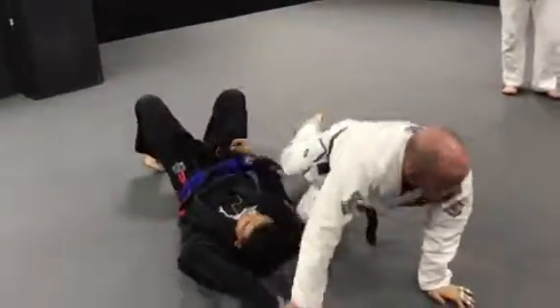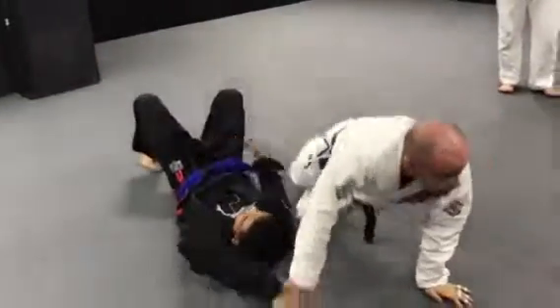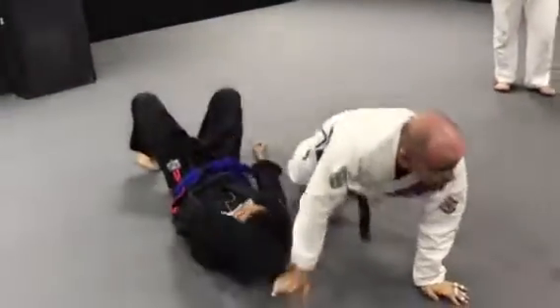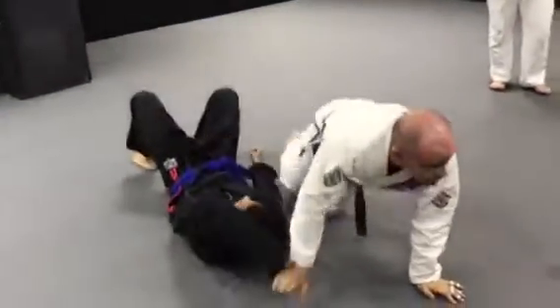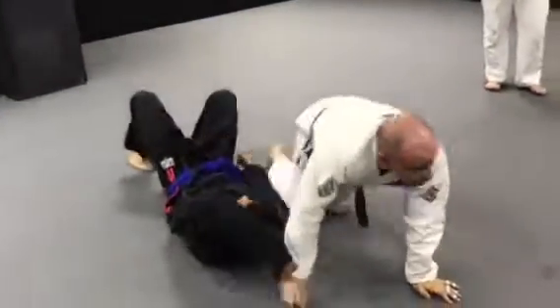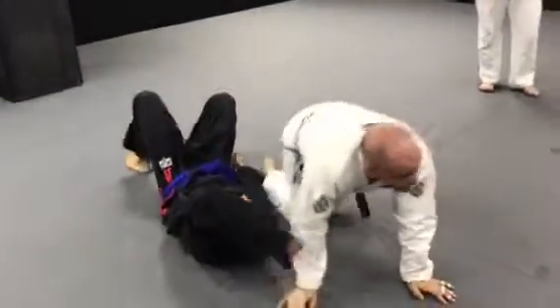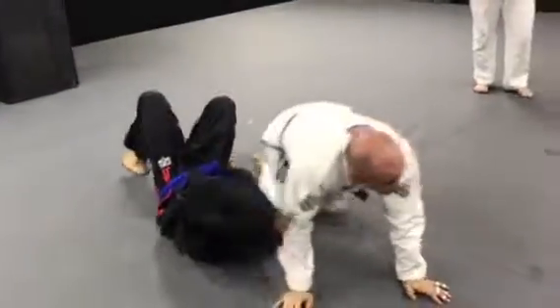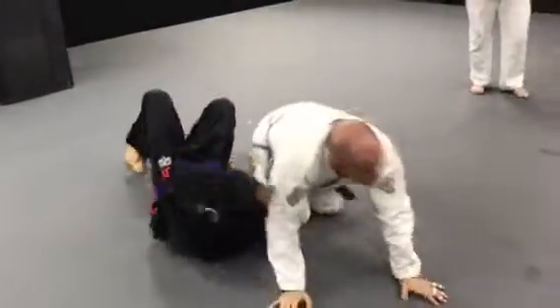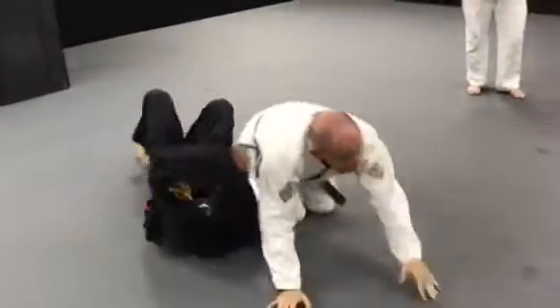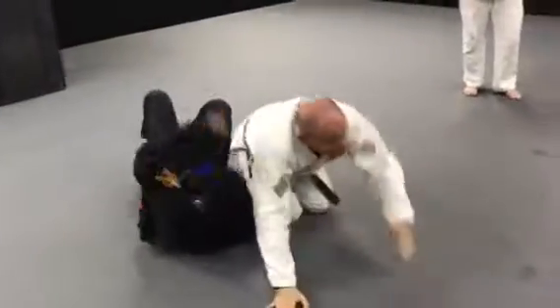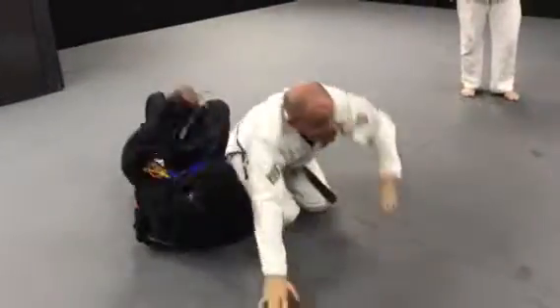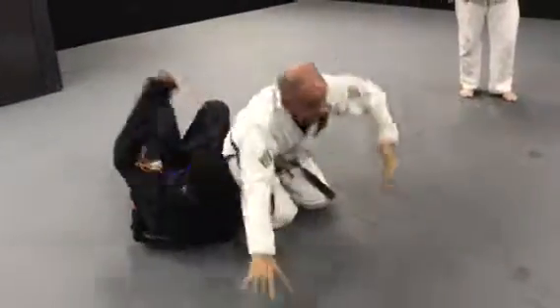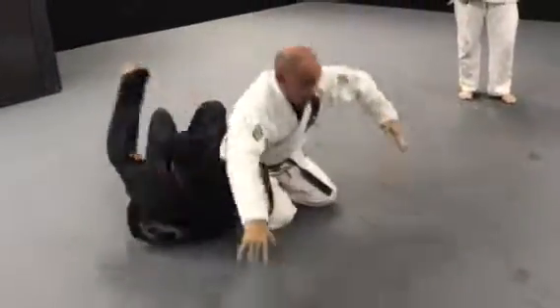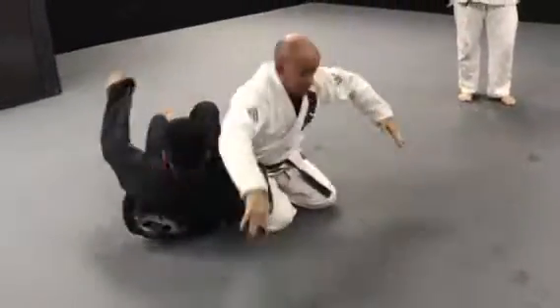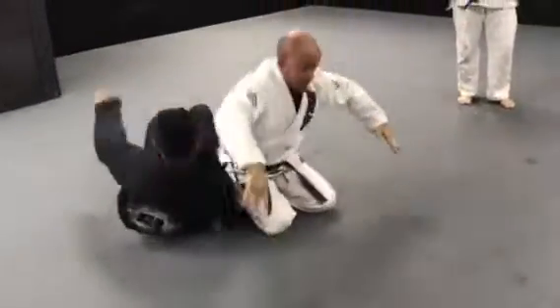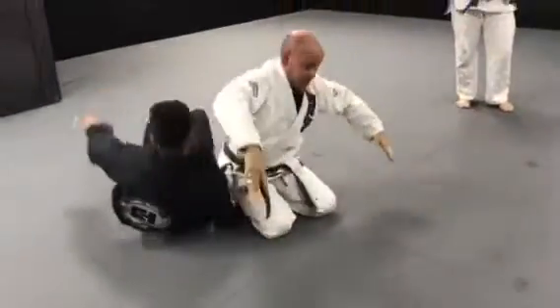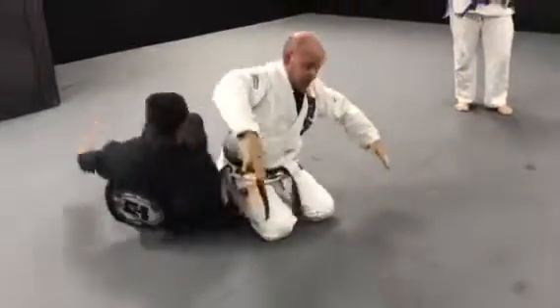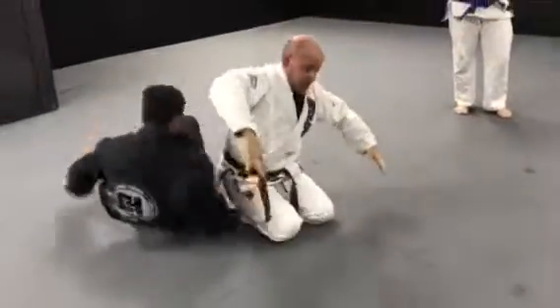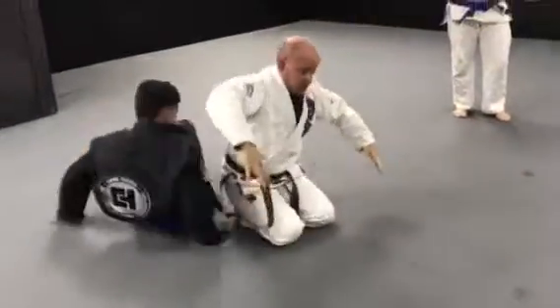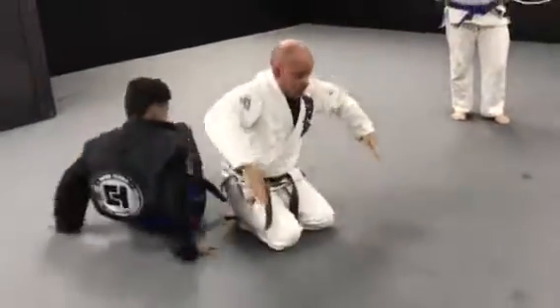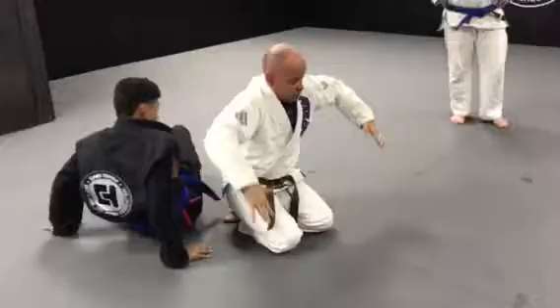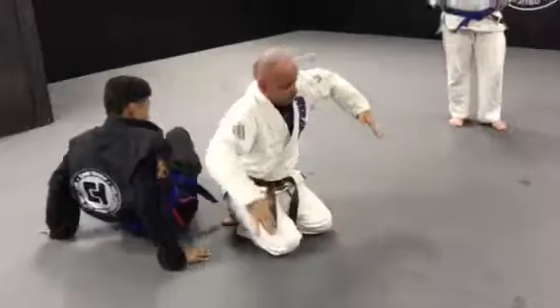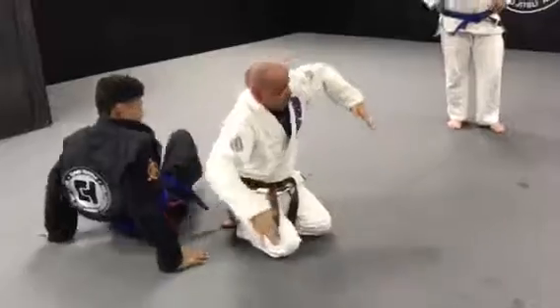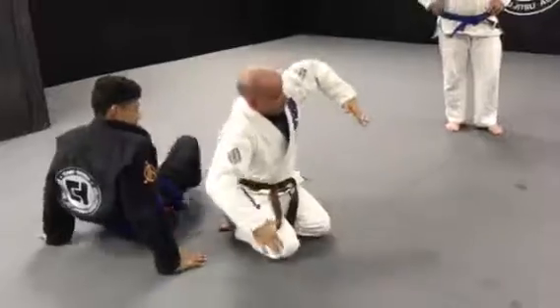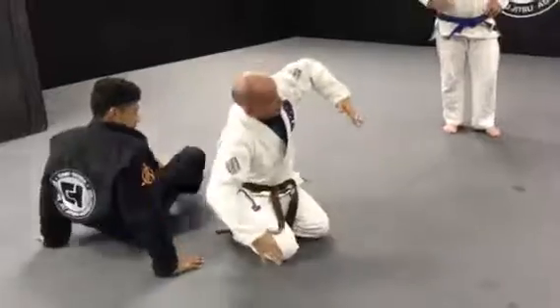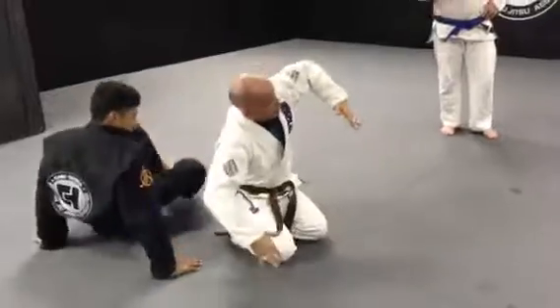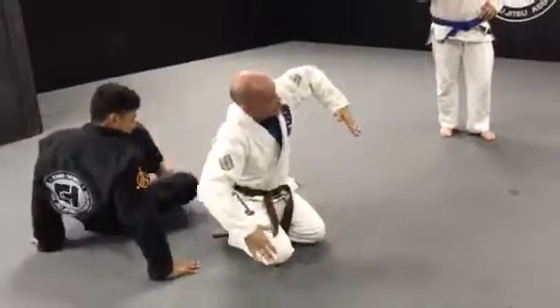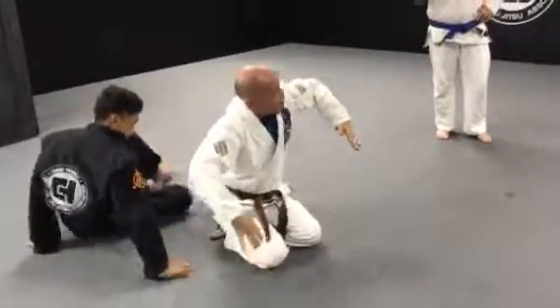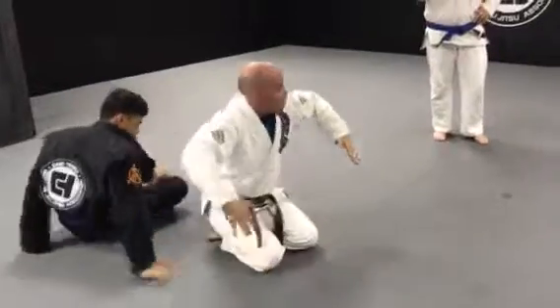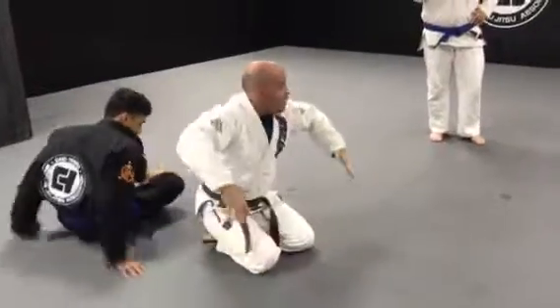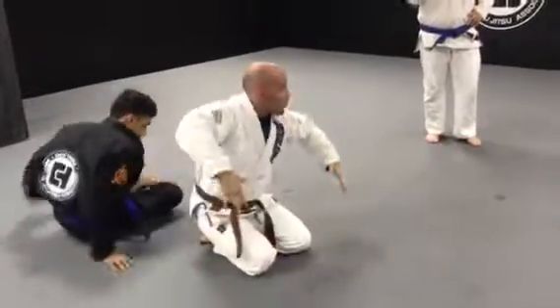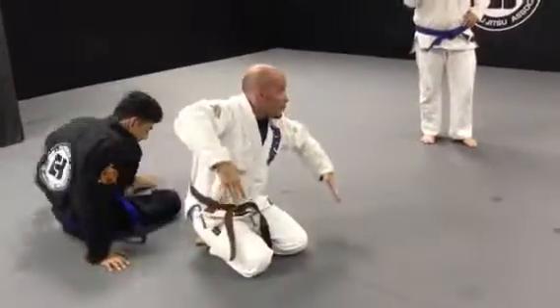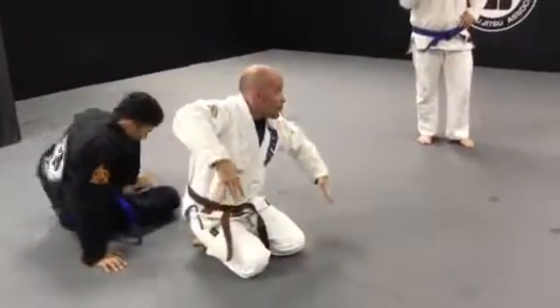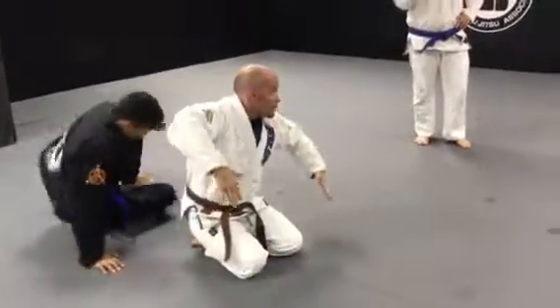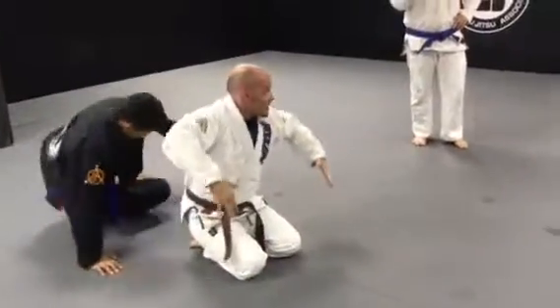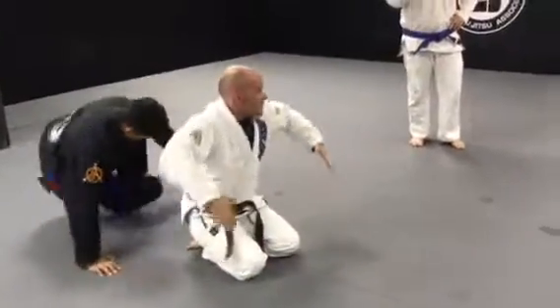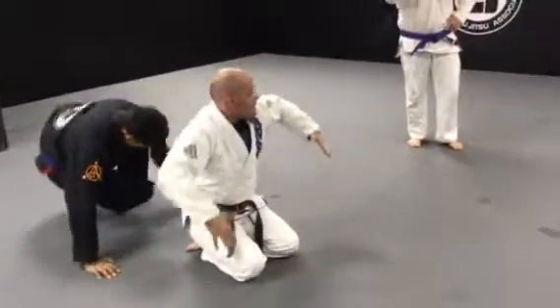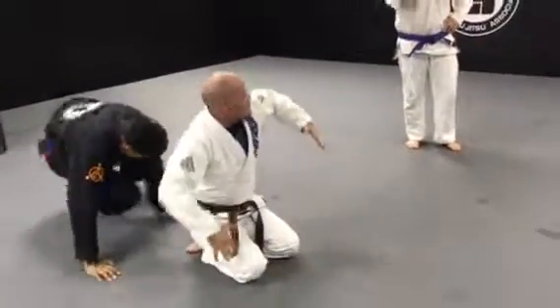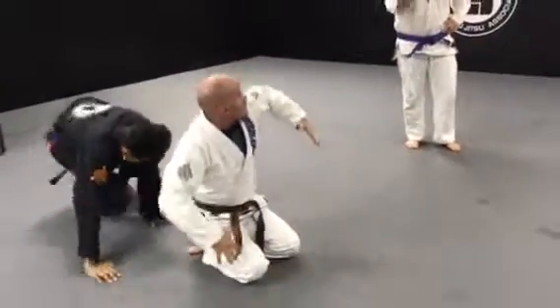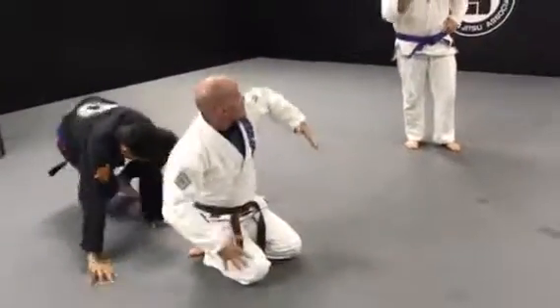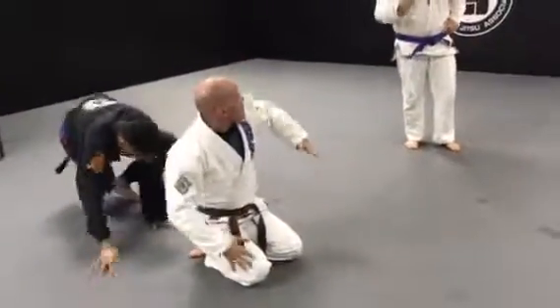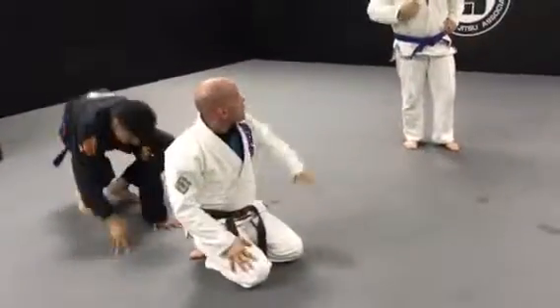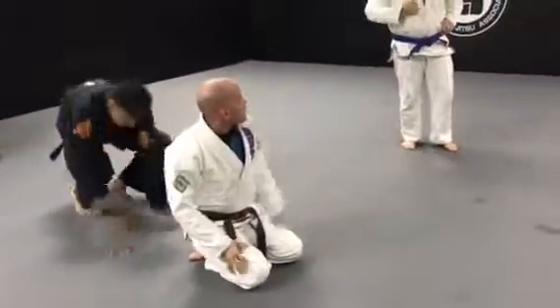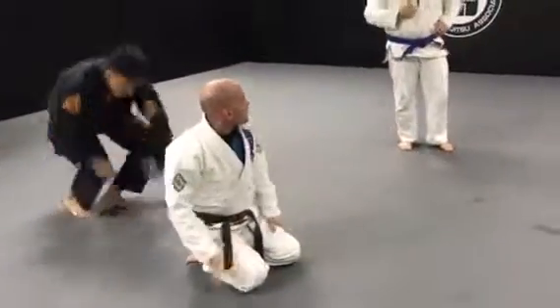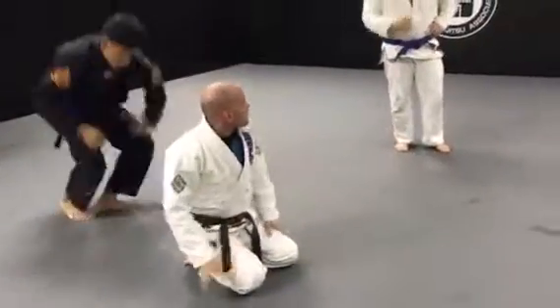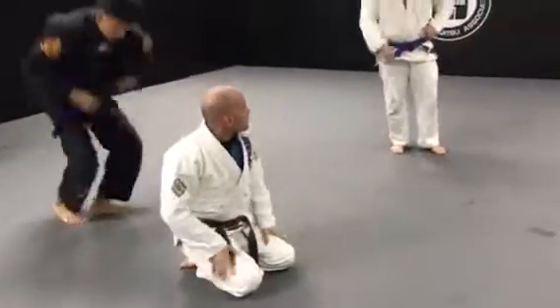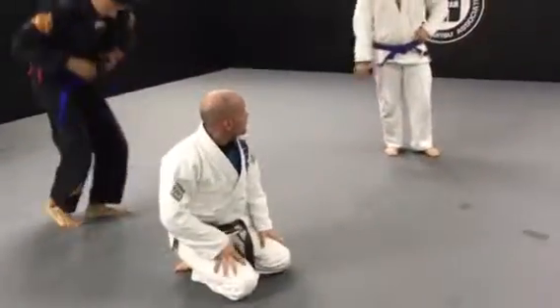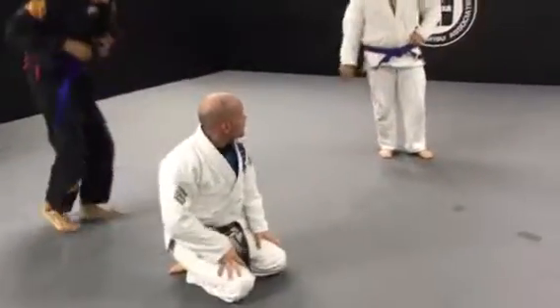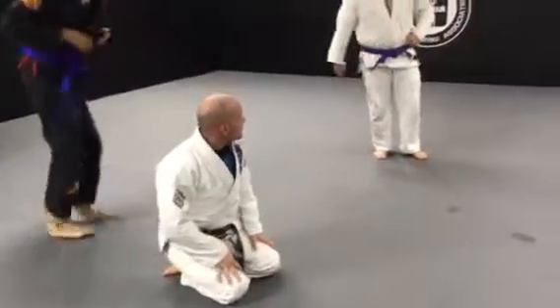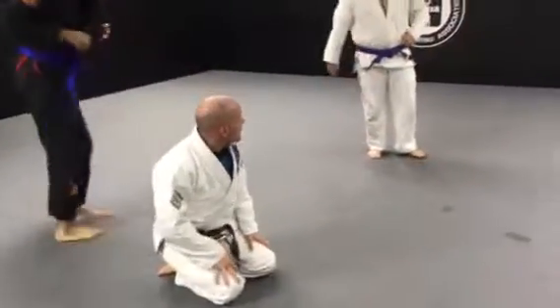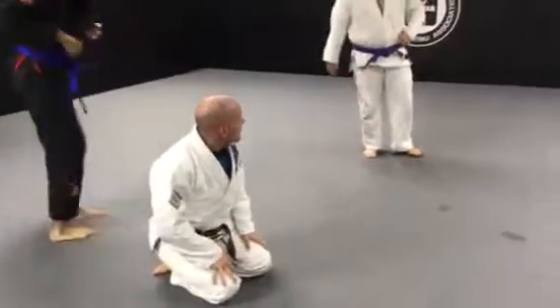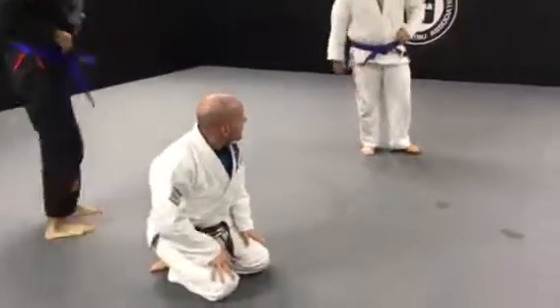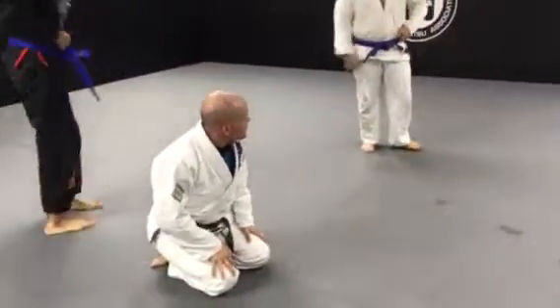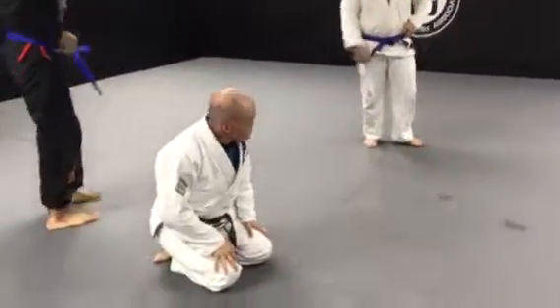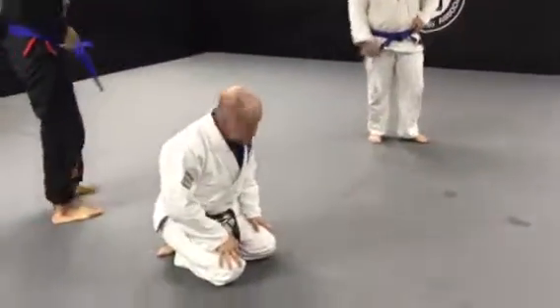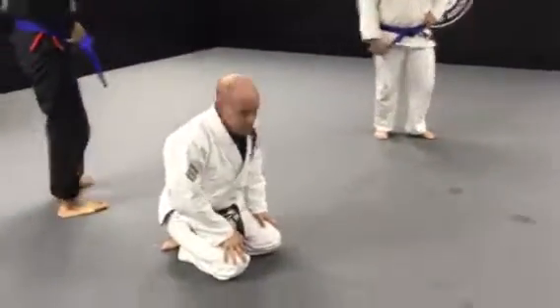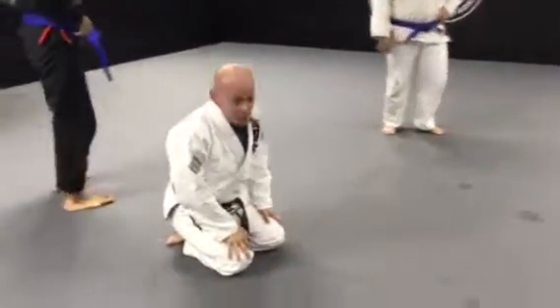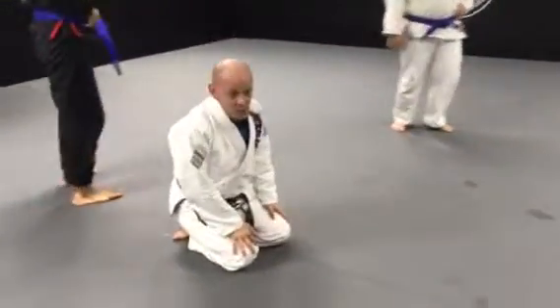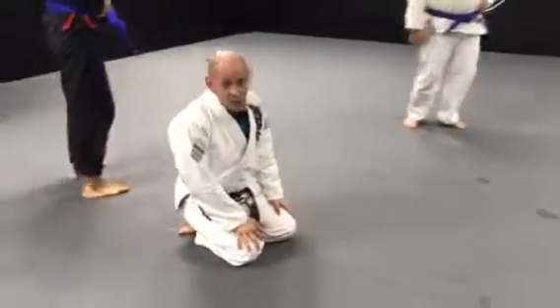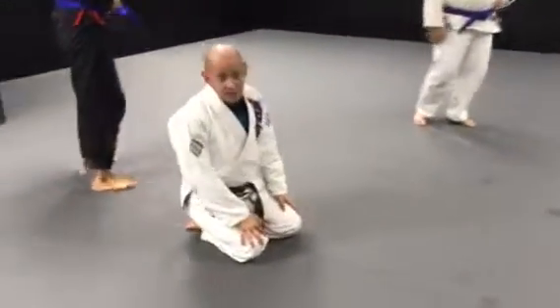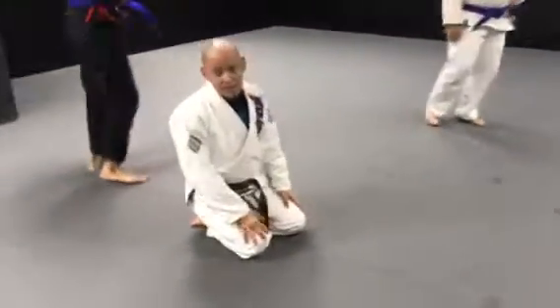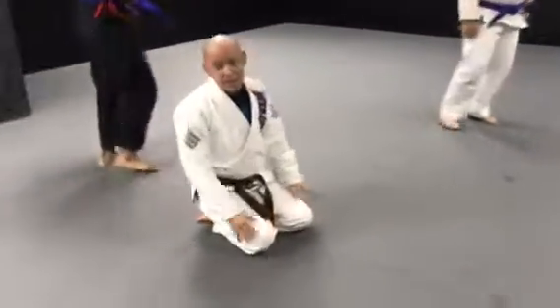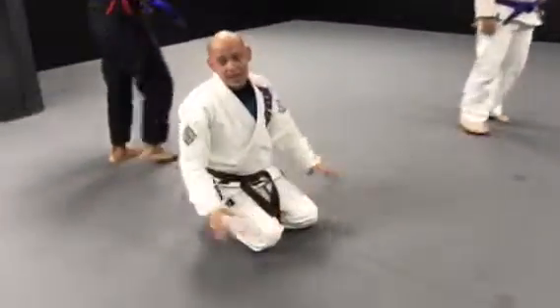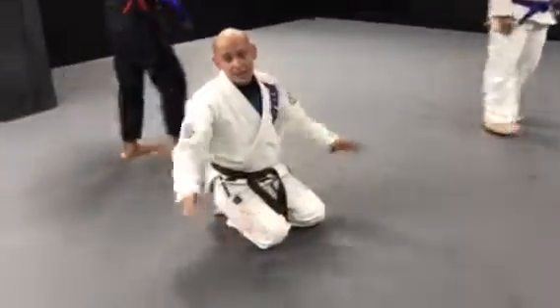Just make sure that you're kind of controlling your partner. All right, let's get it, guys.